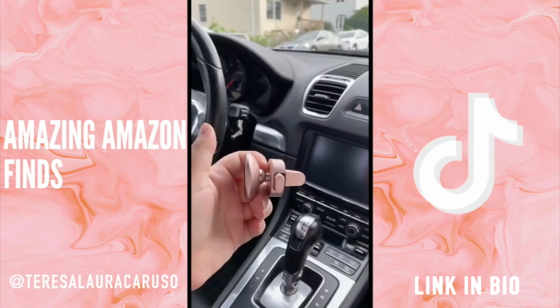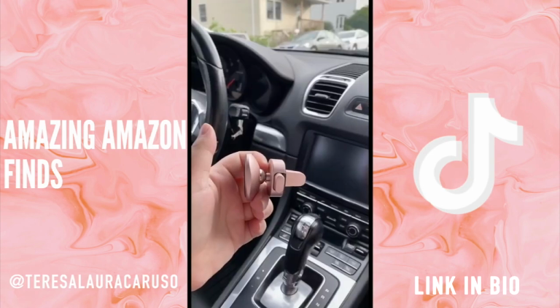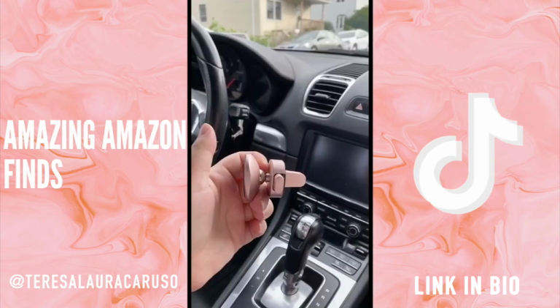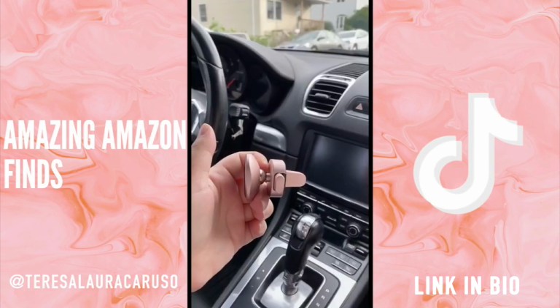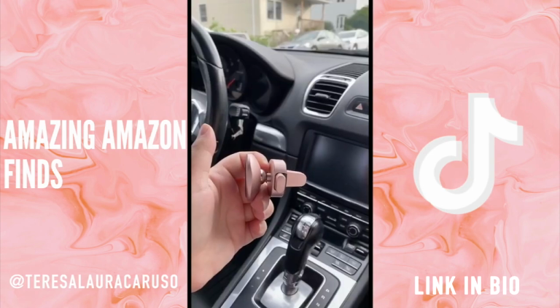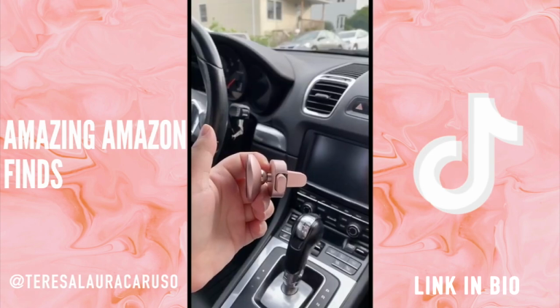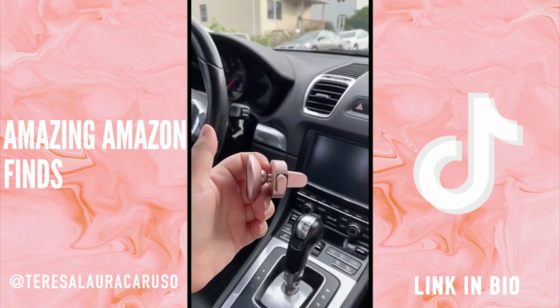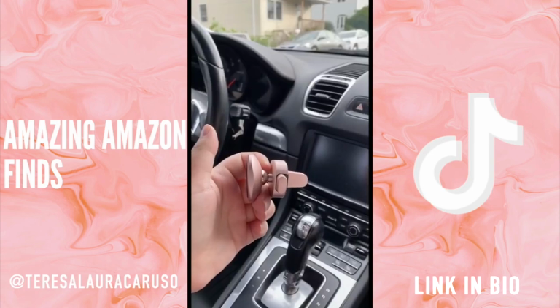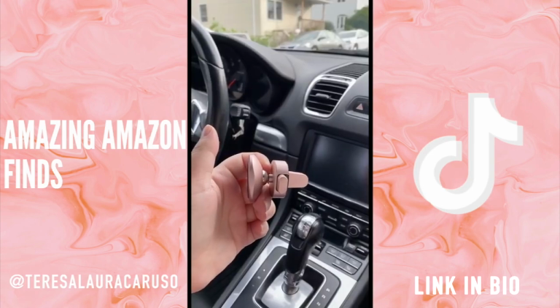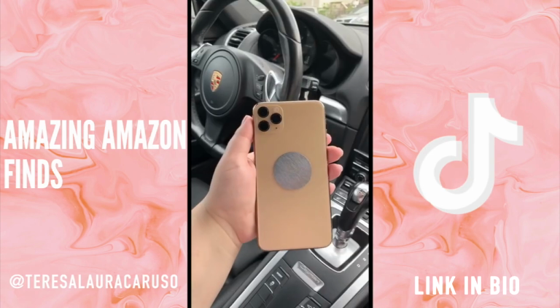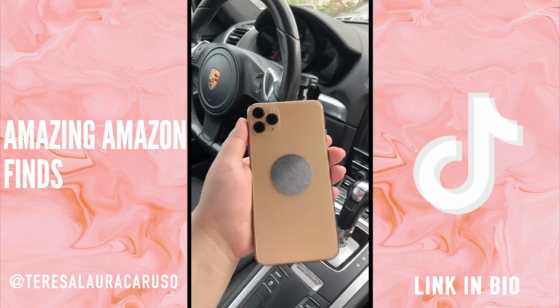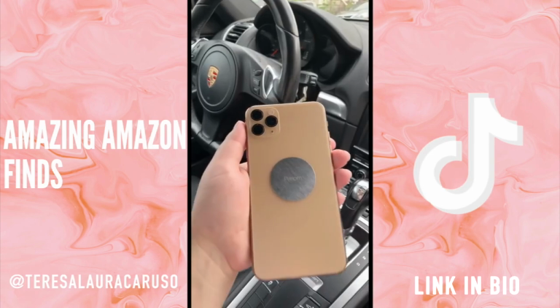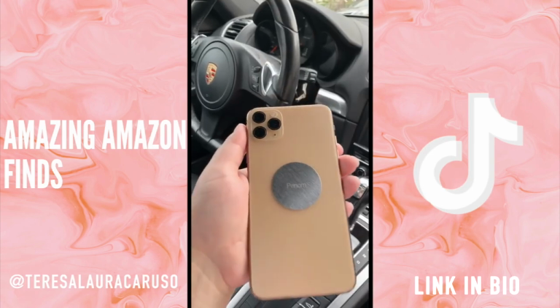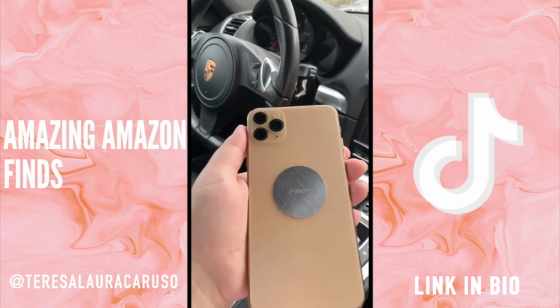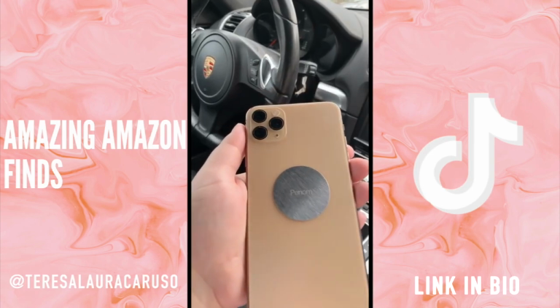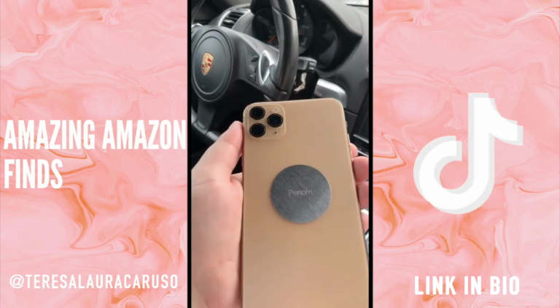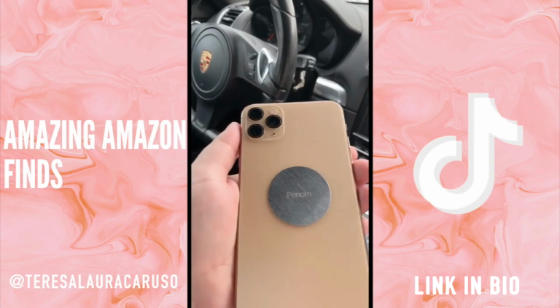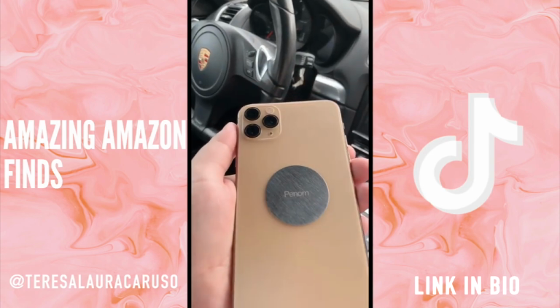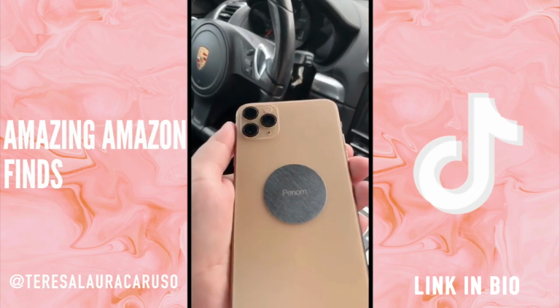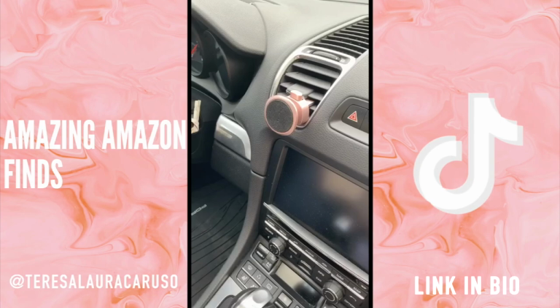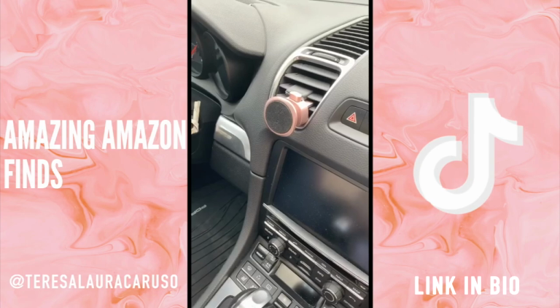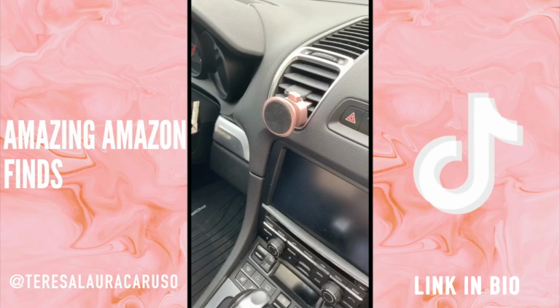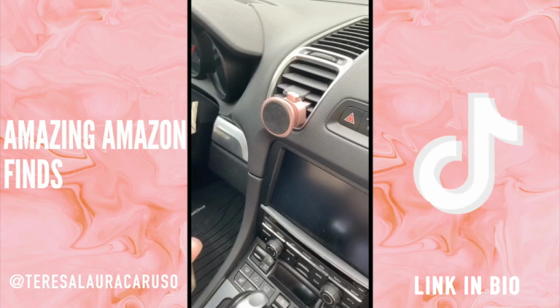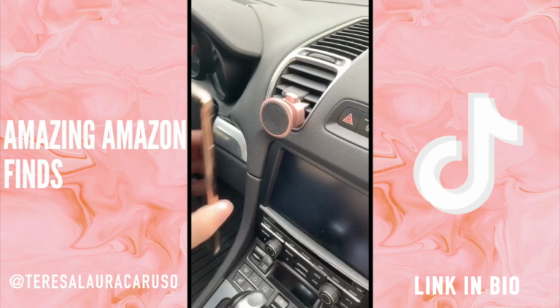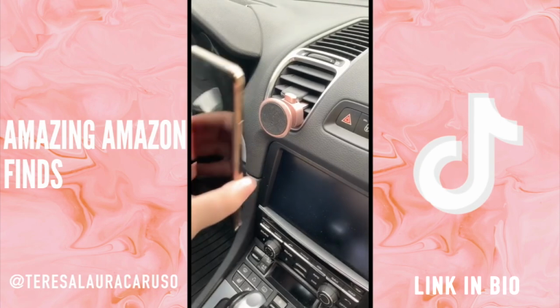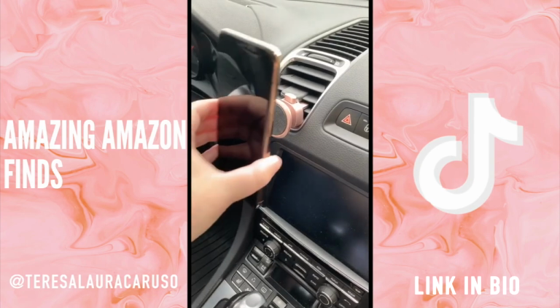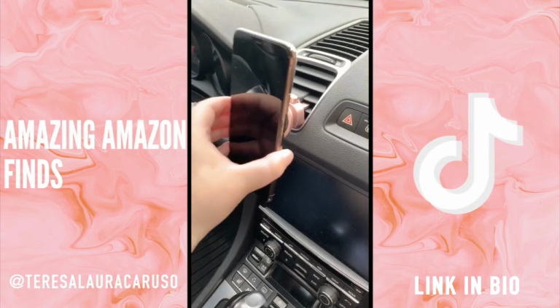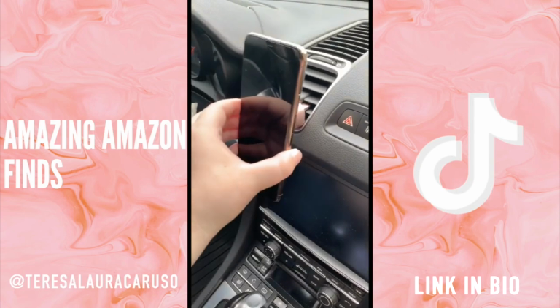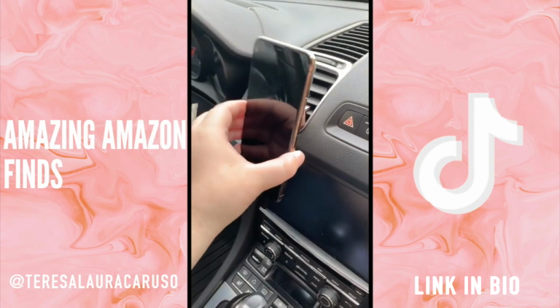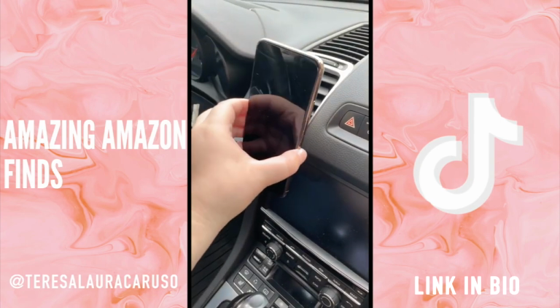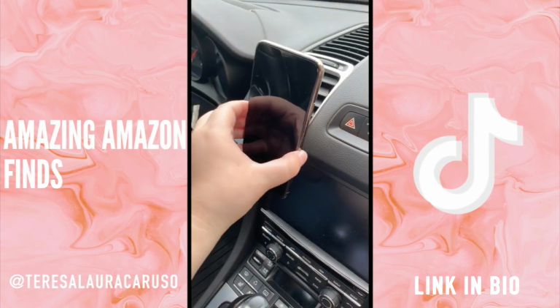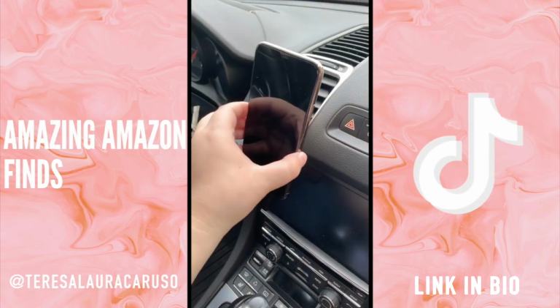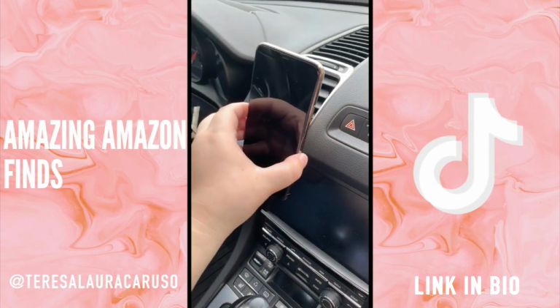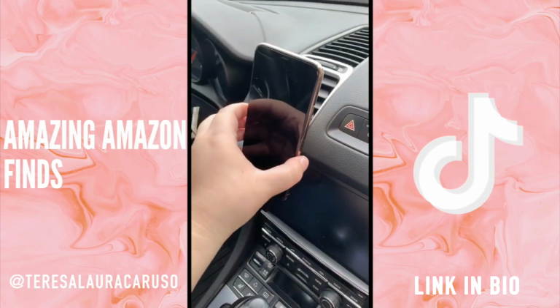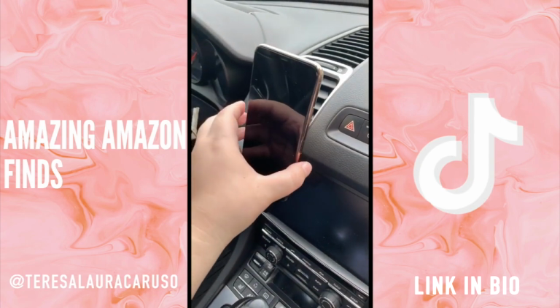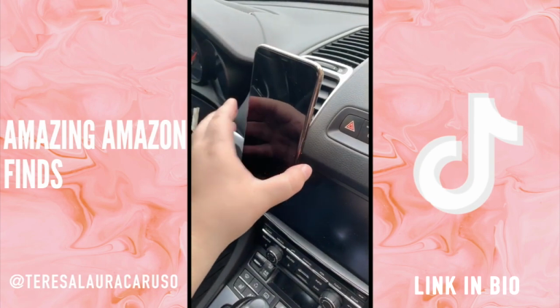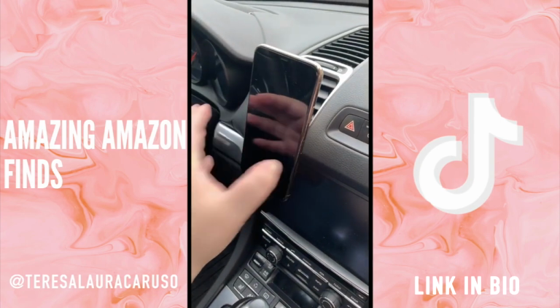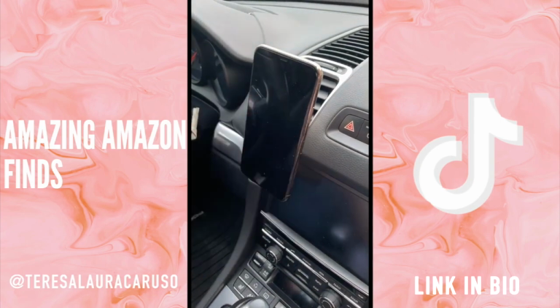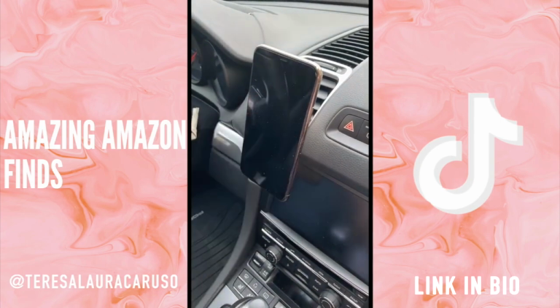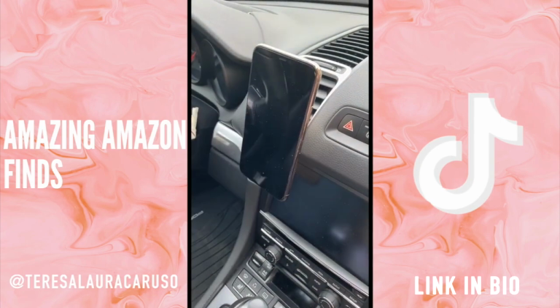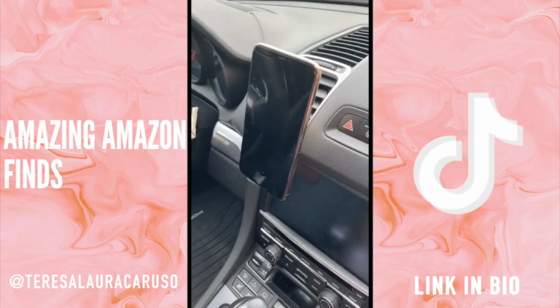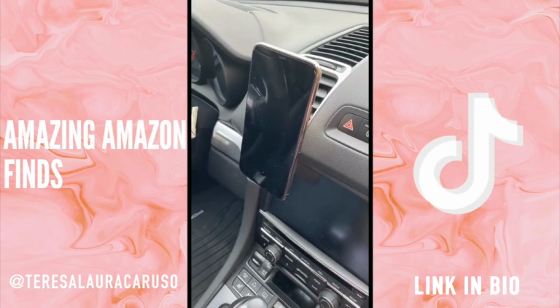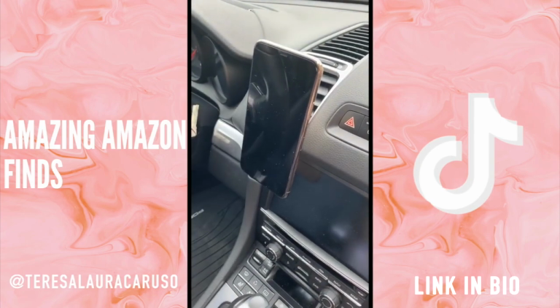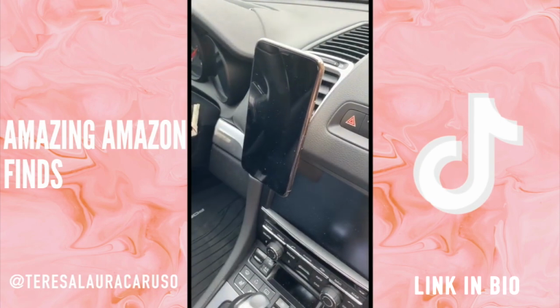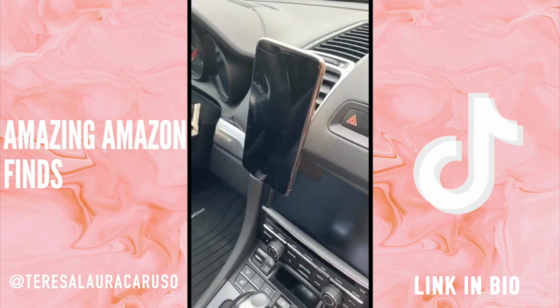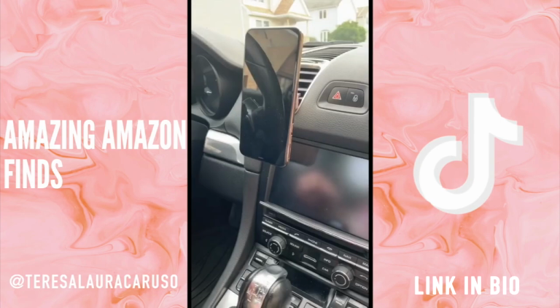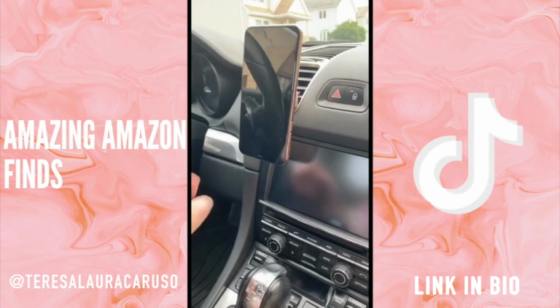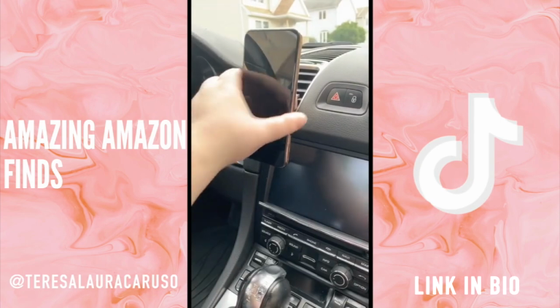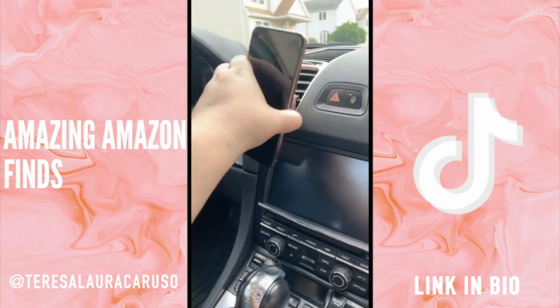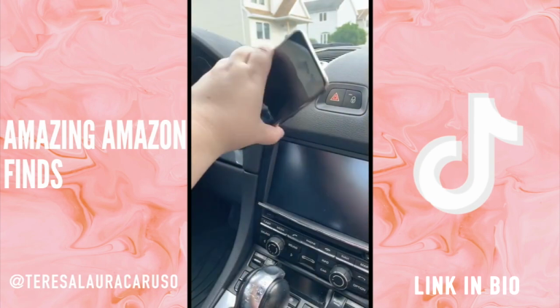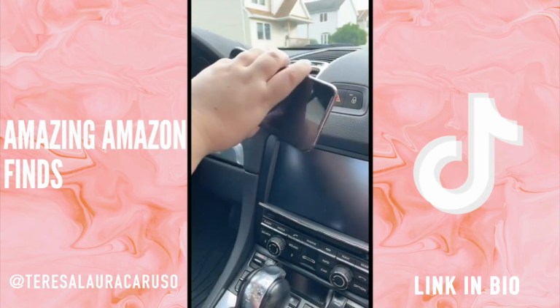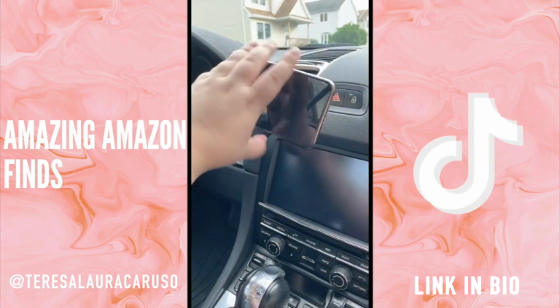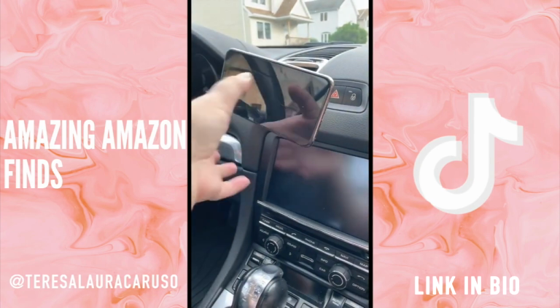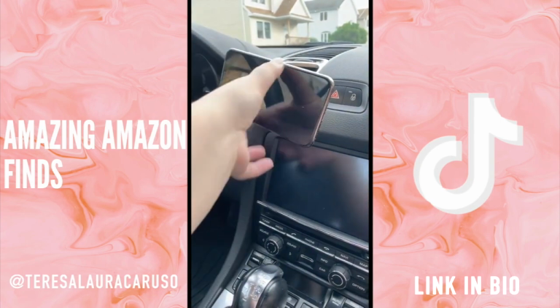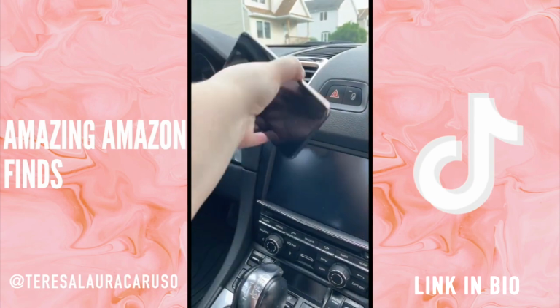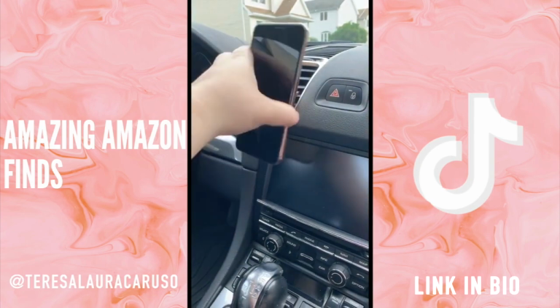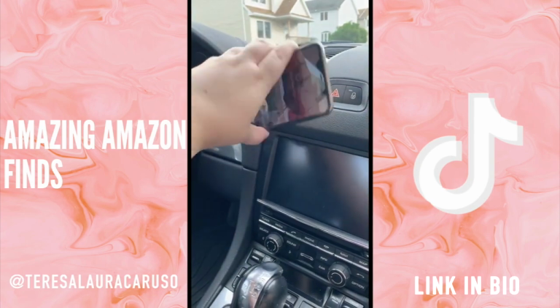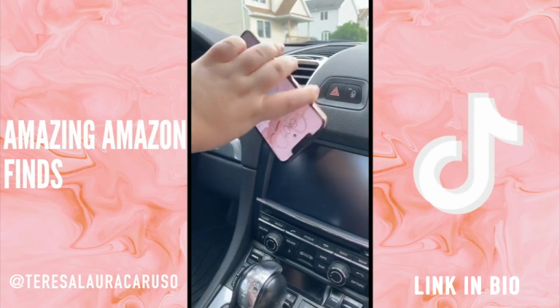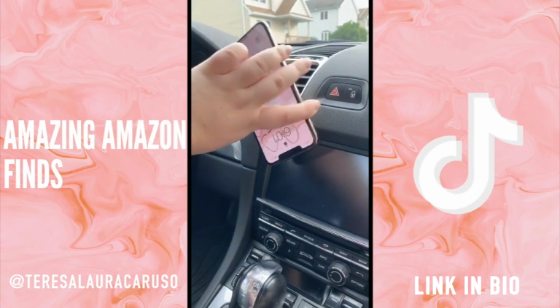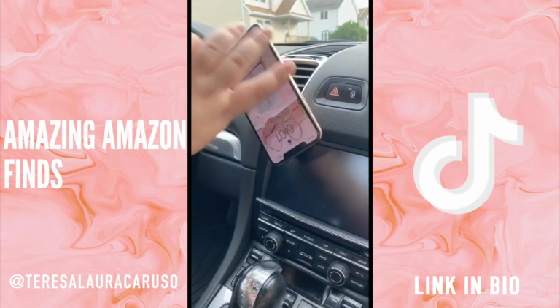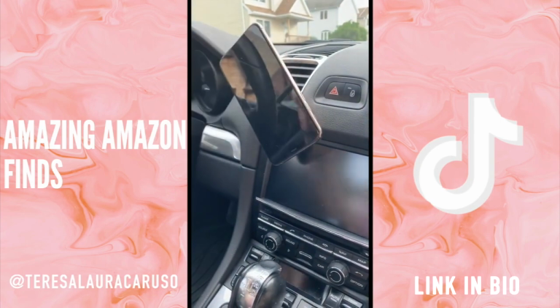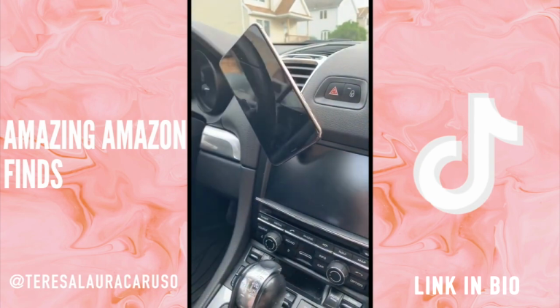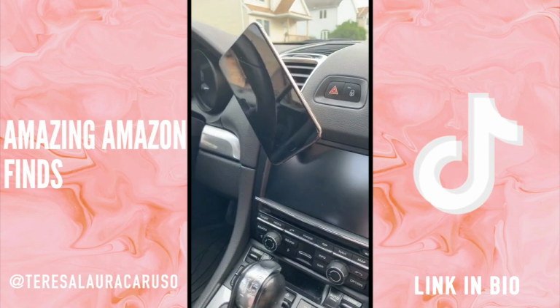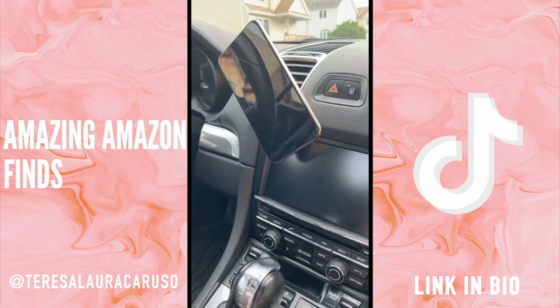And last up is this magnetic phone mount that actually works. Attach the magnet to the back of your phone, place it on the mount, and it's there to stay. You can move it in any direction you want and it won't fall.